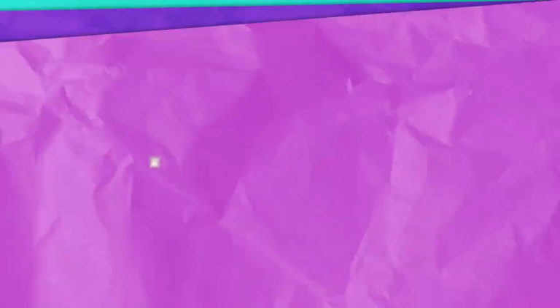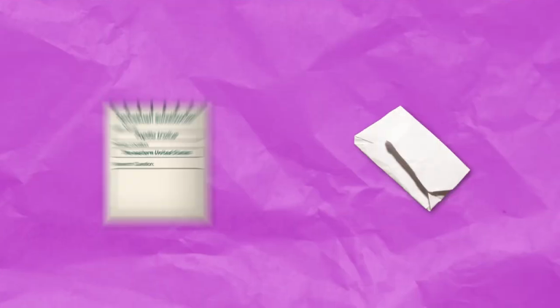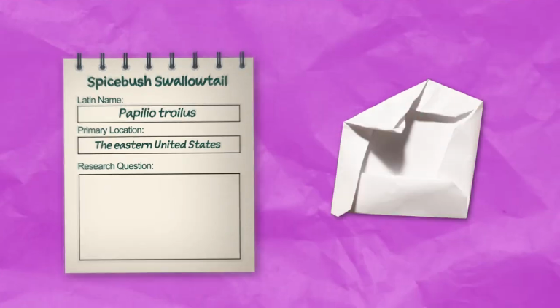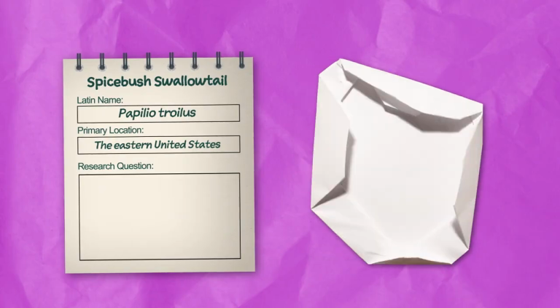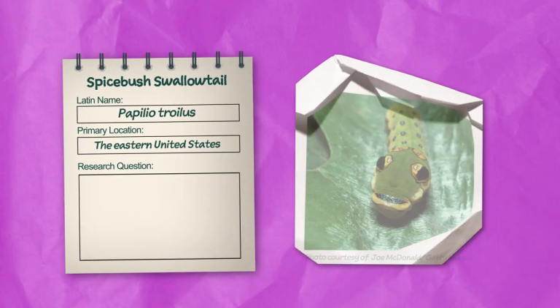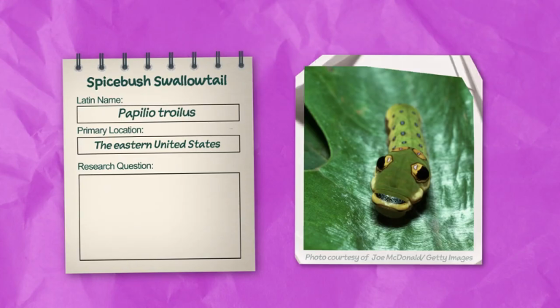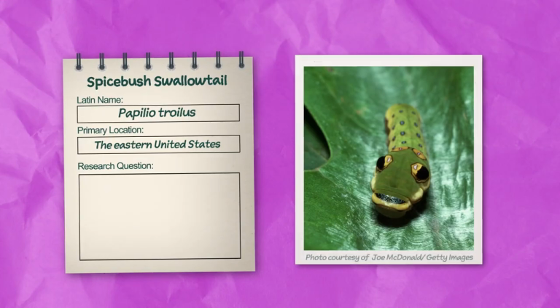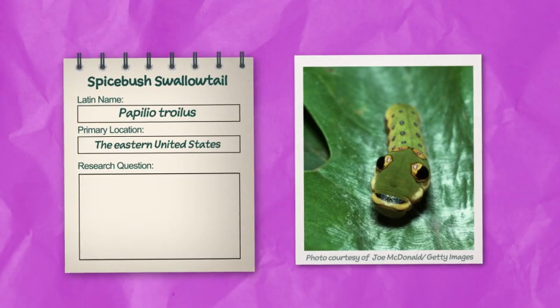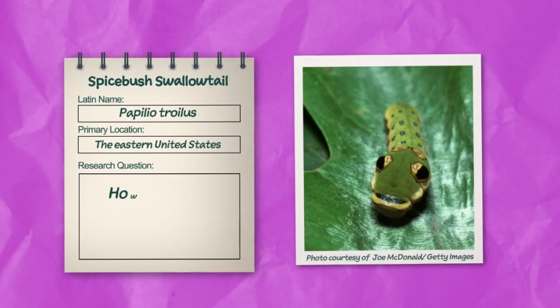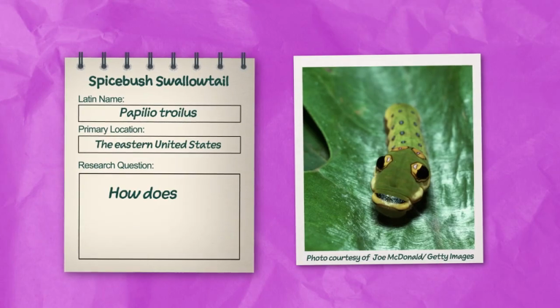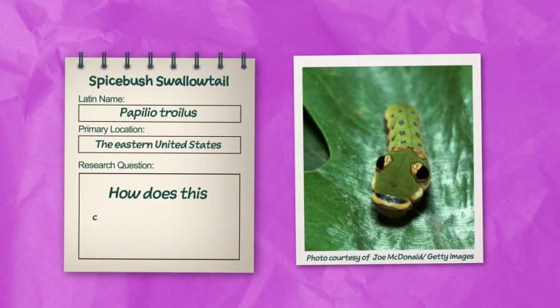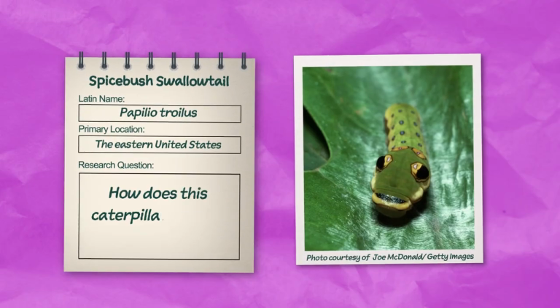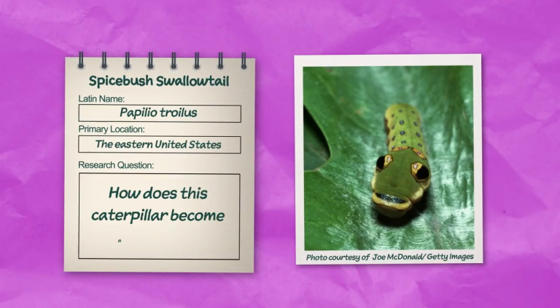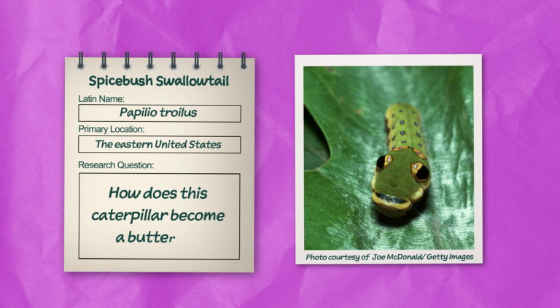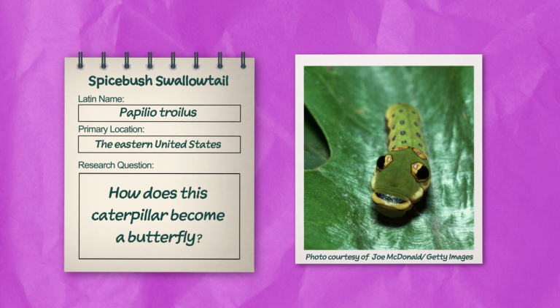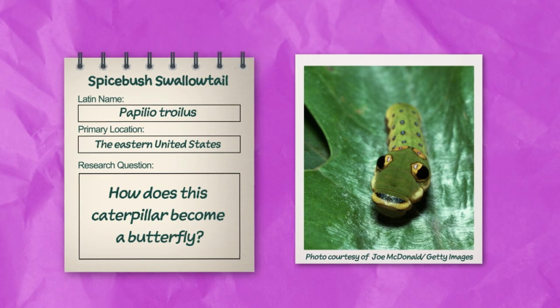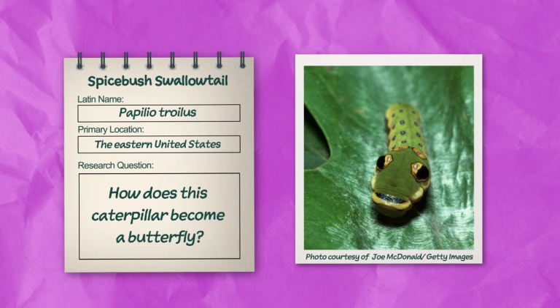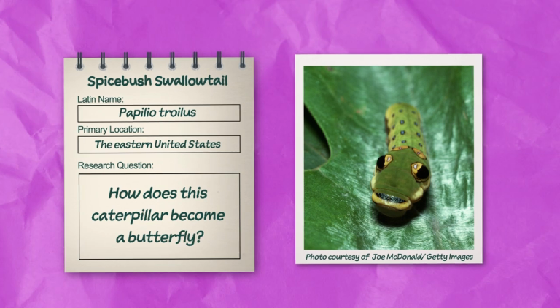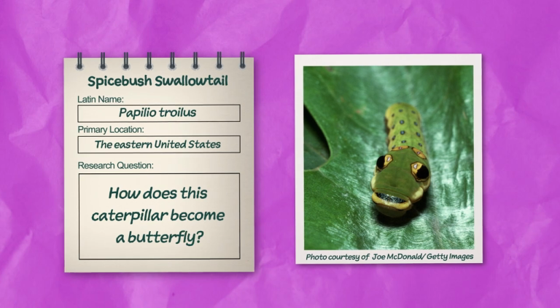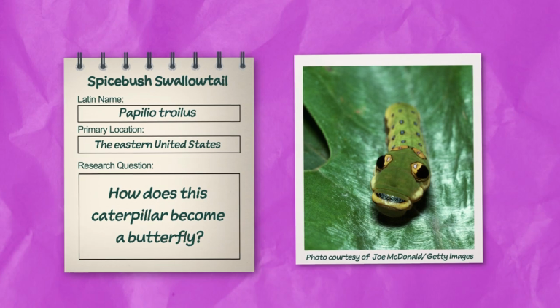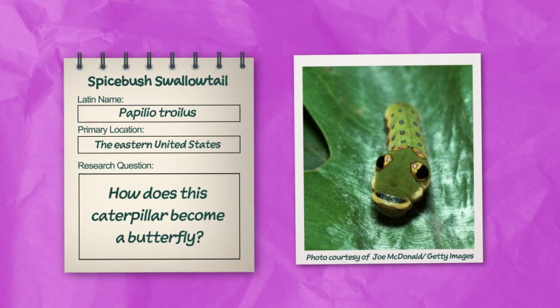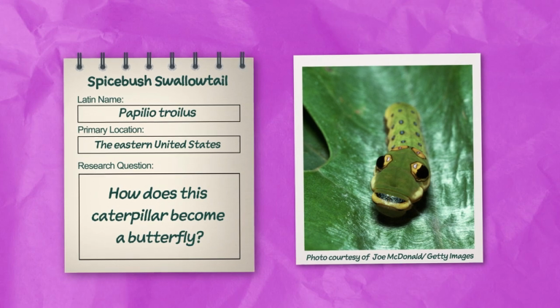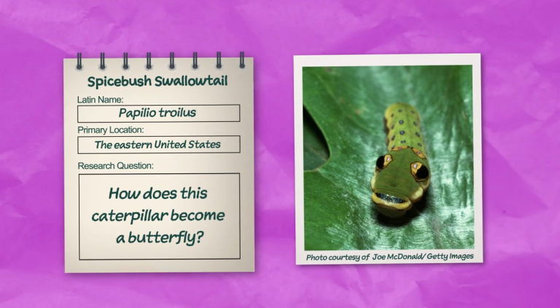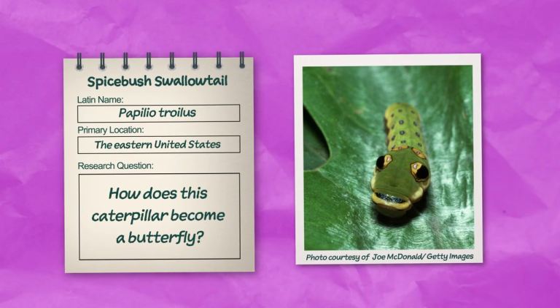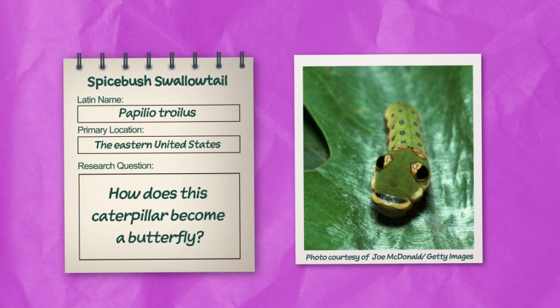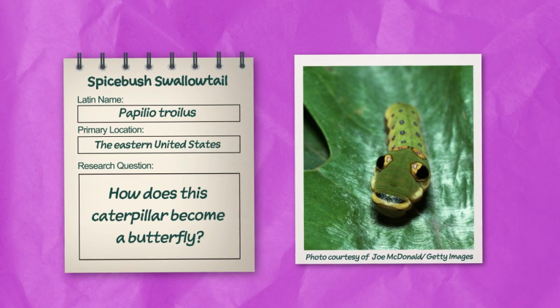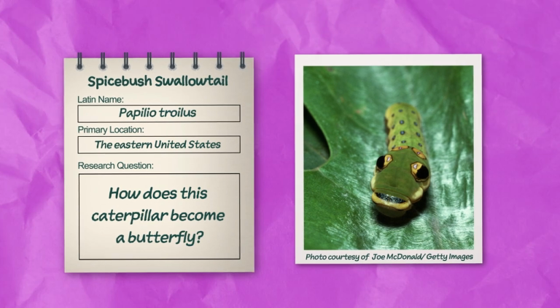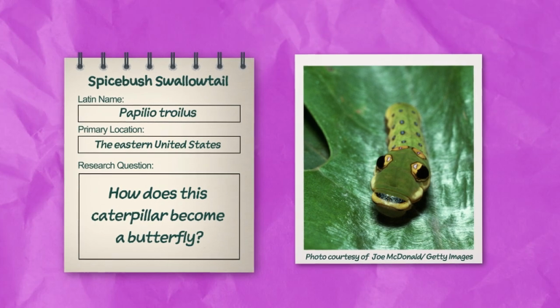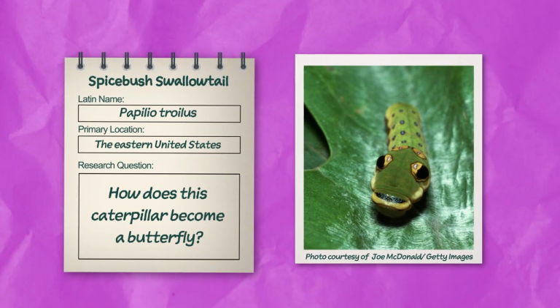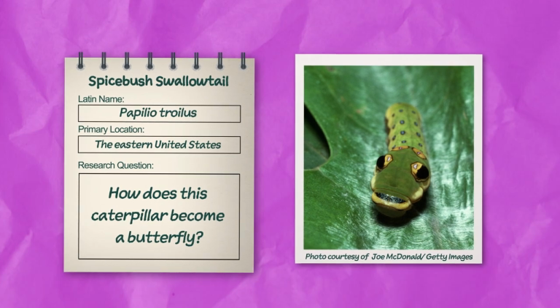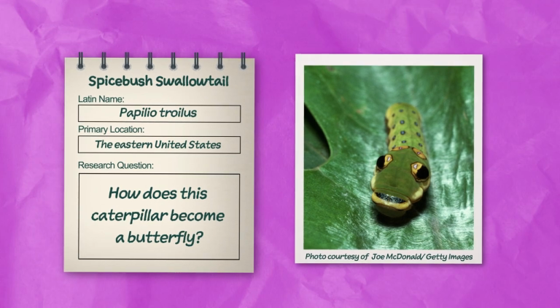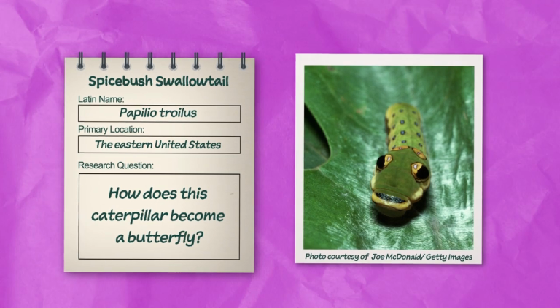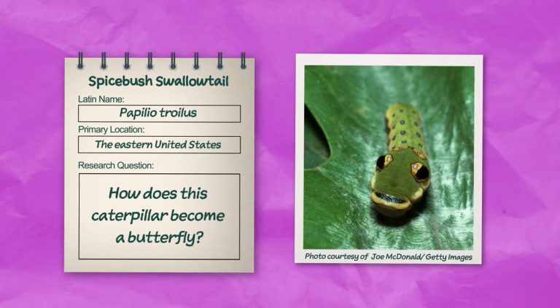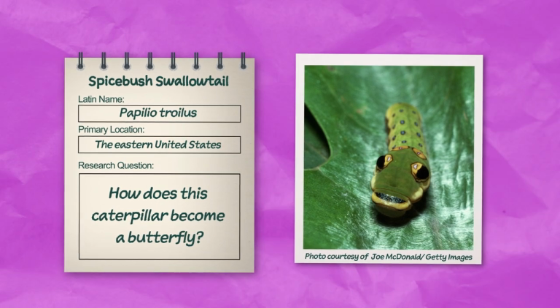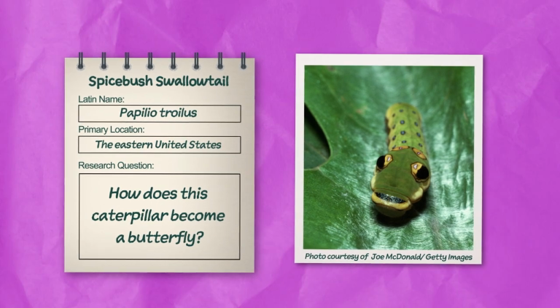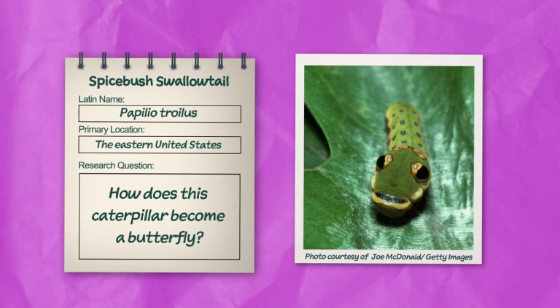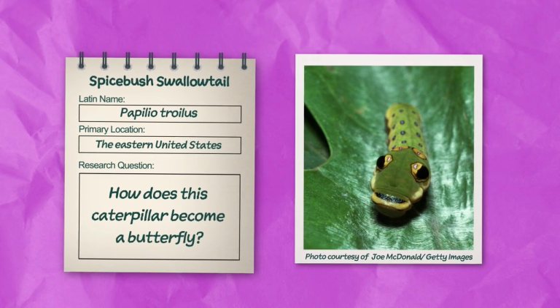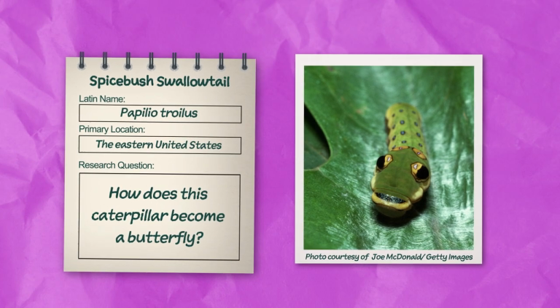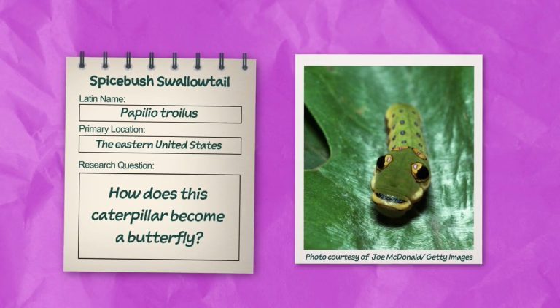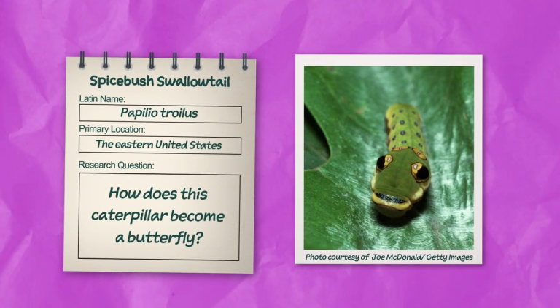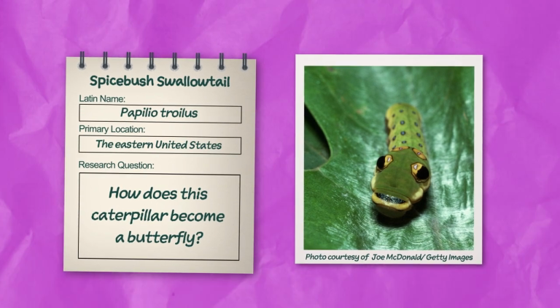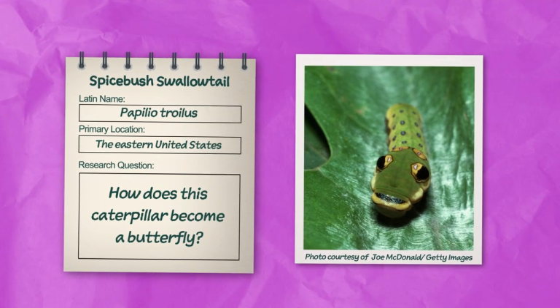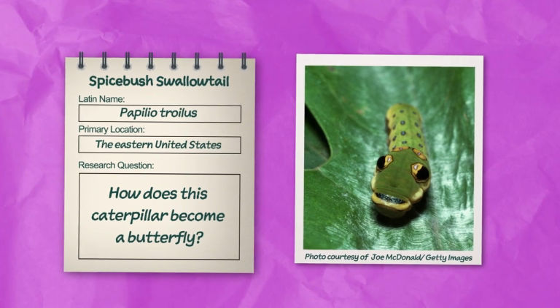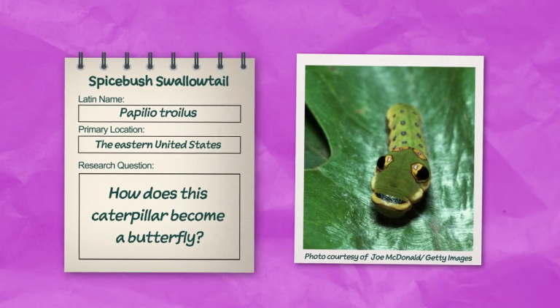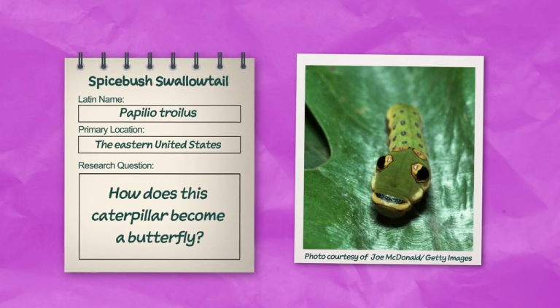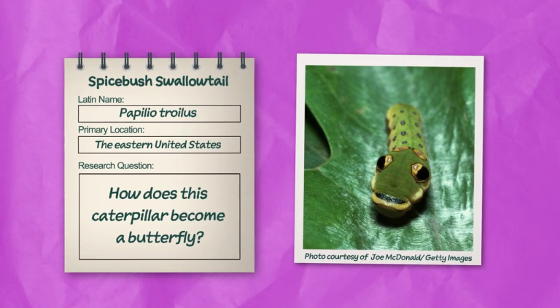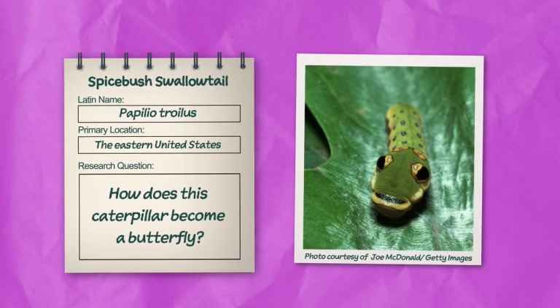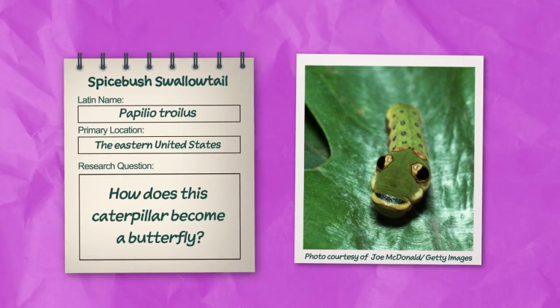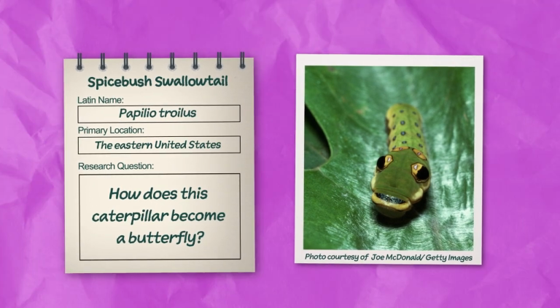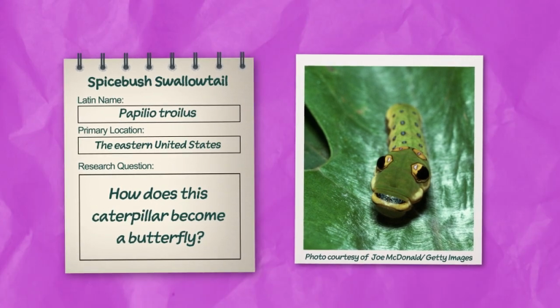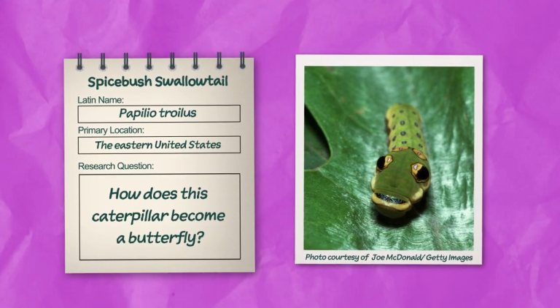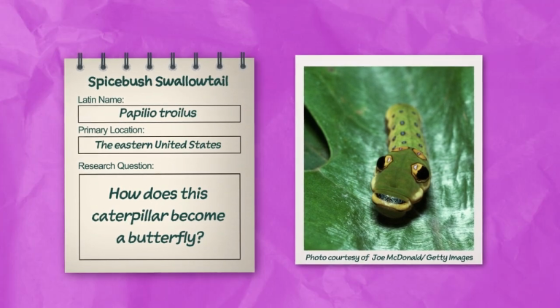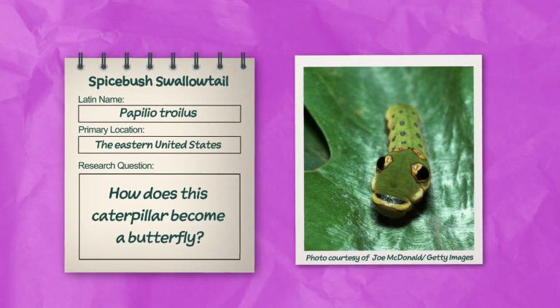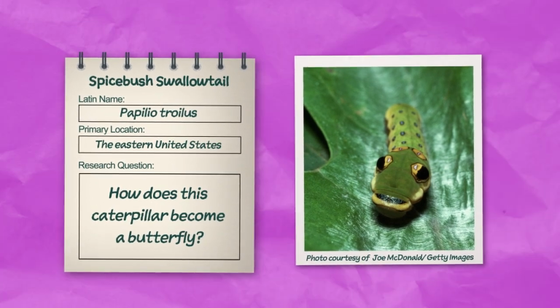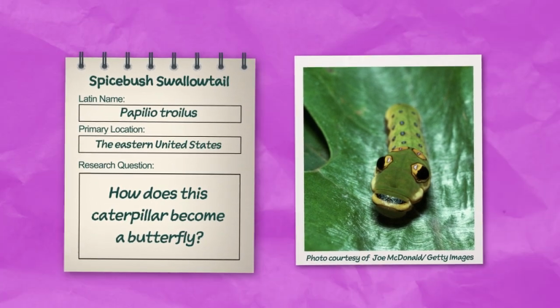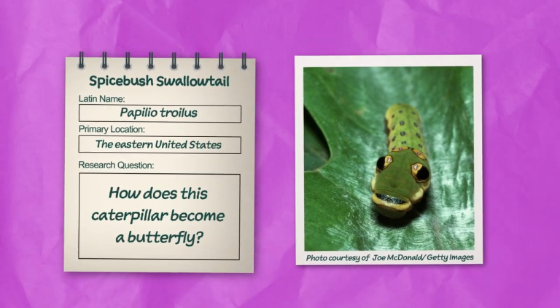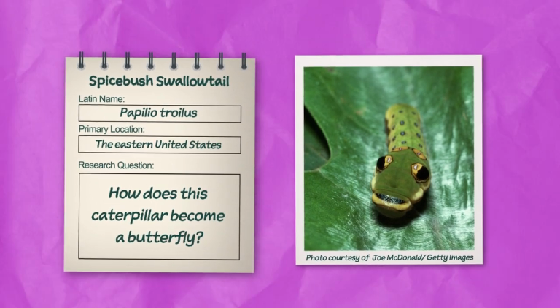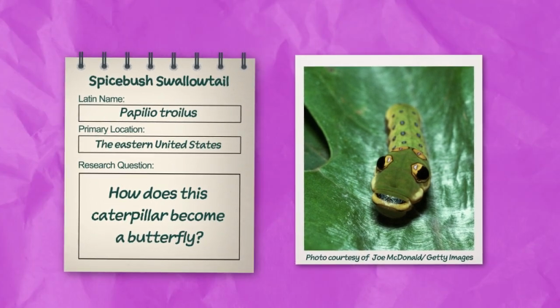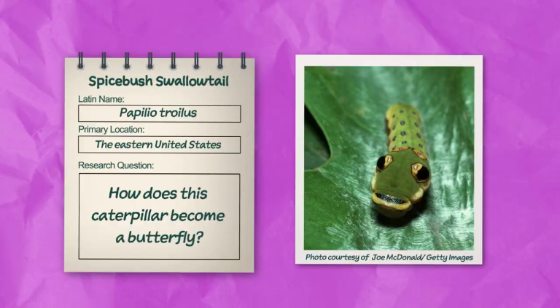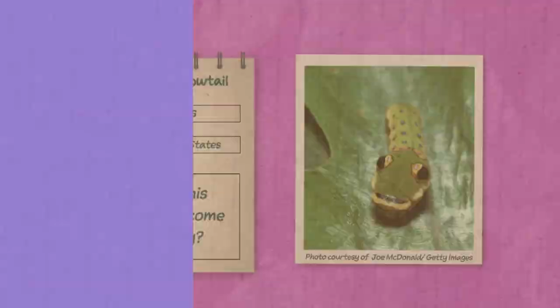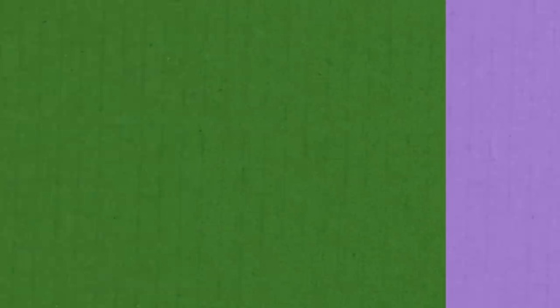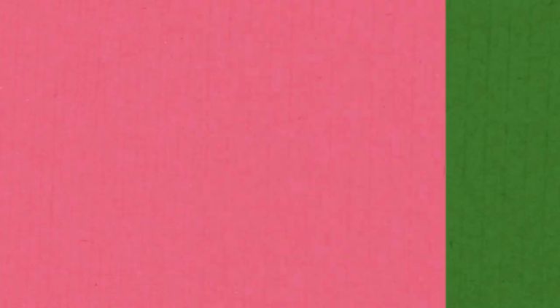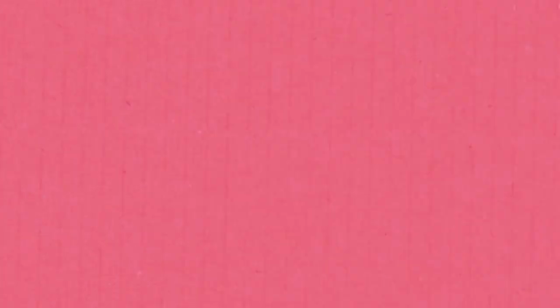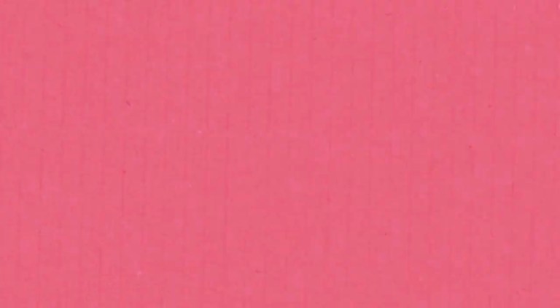Today's research question: How does this caterpillar become a butterfly? Let's explore.